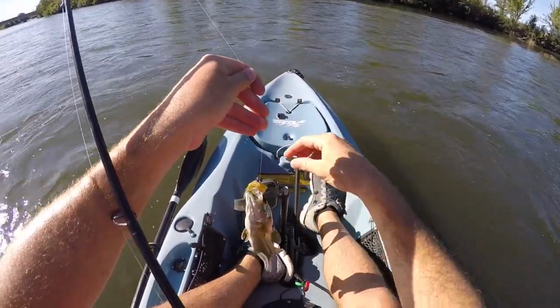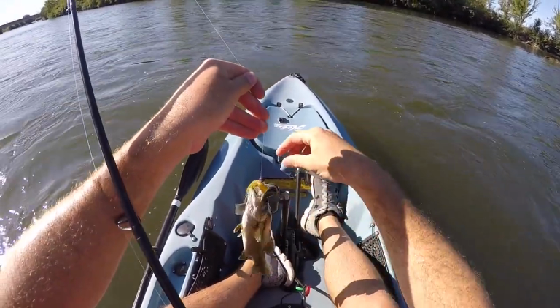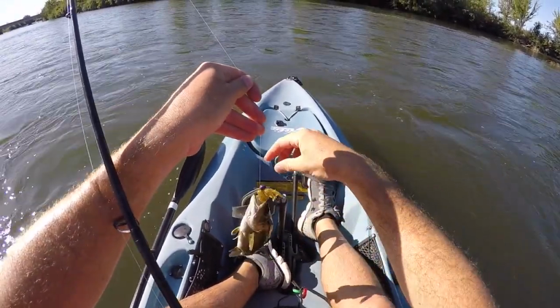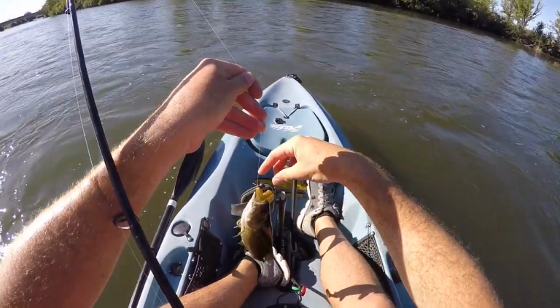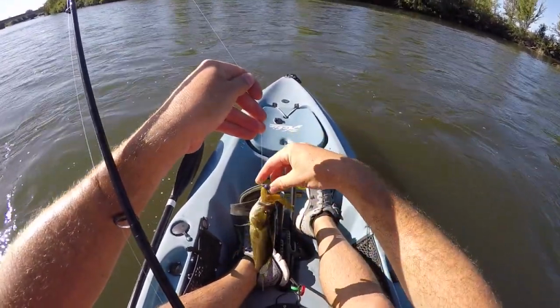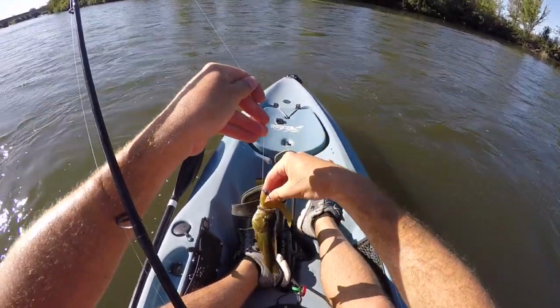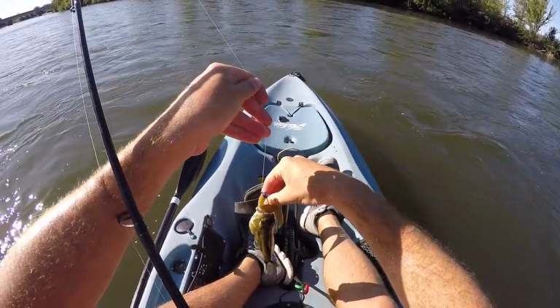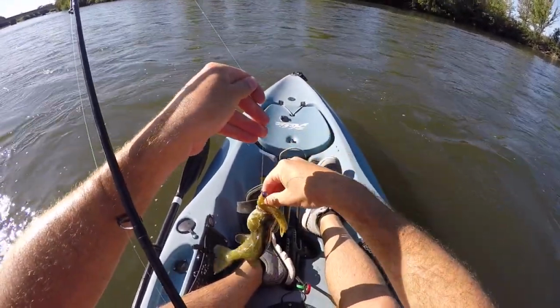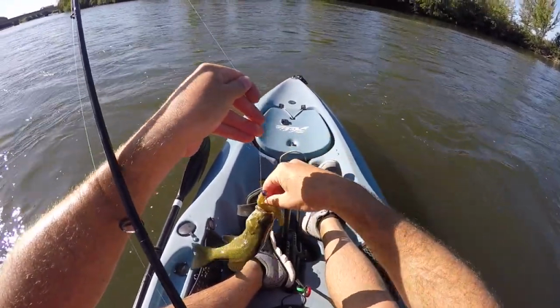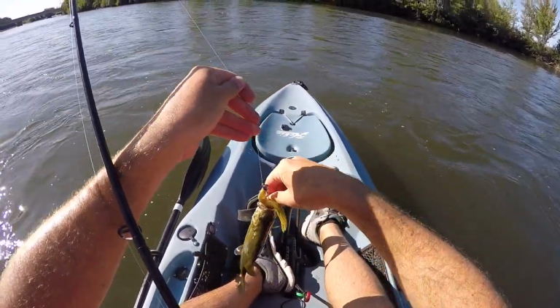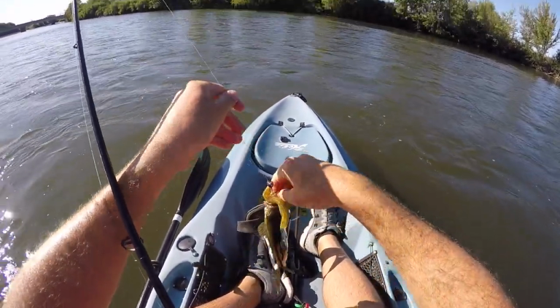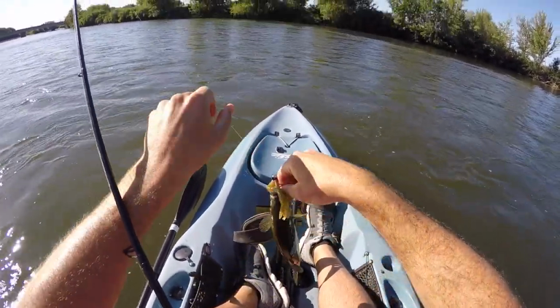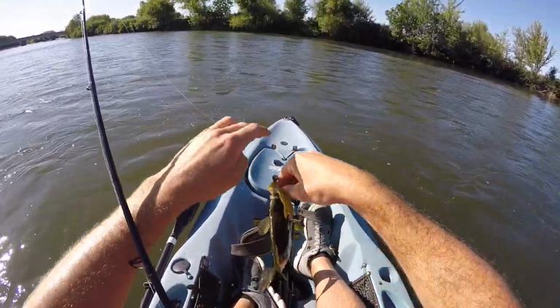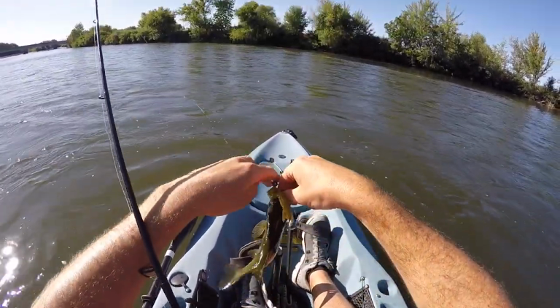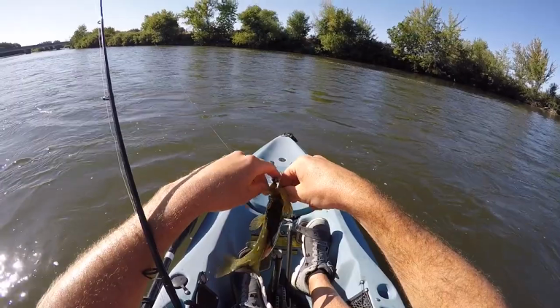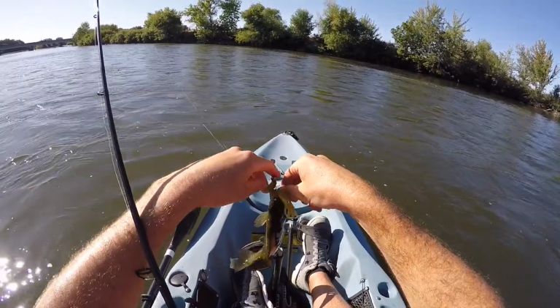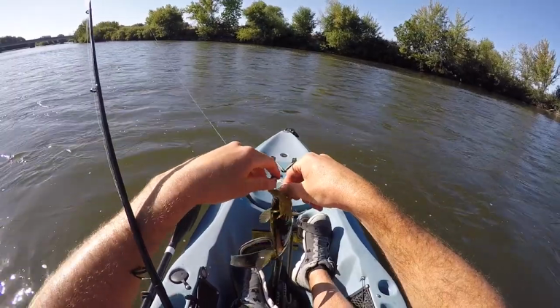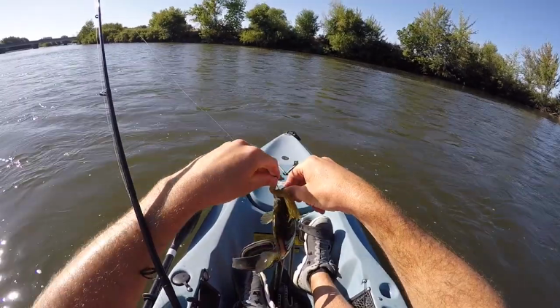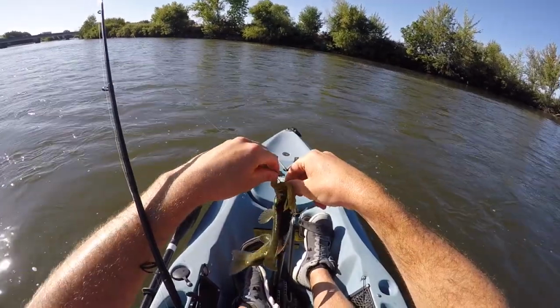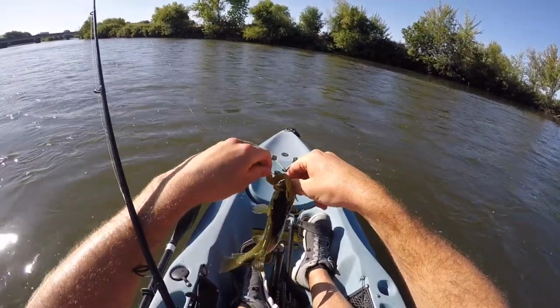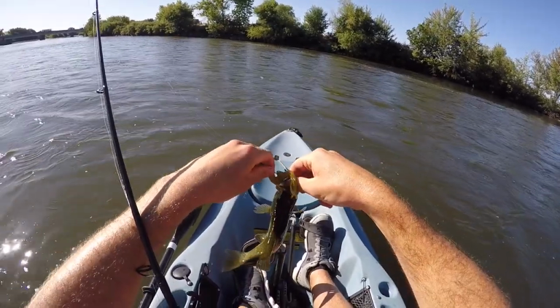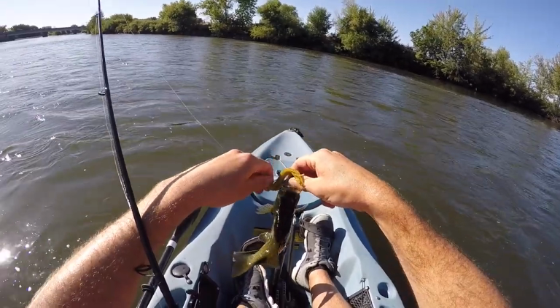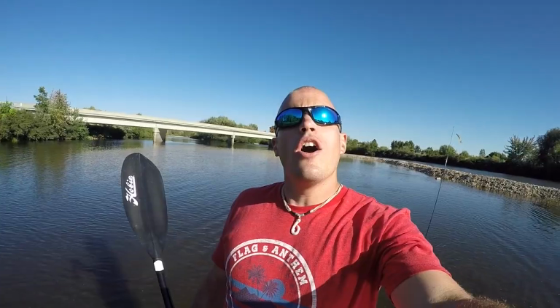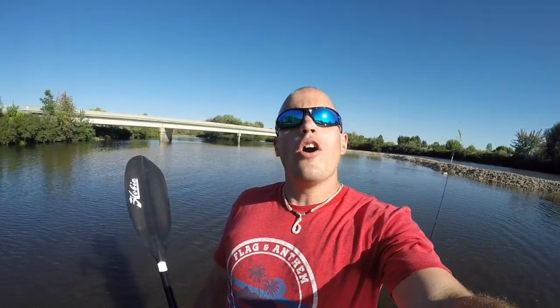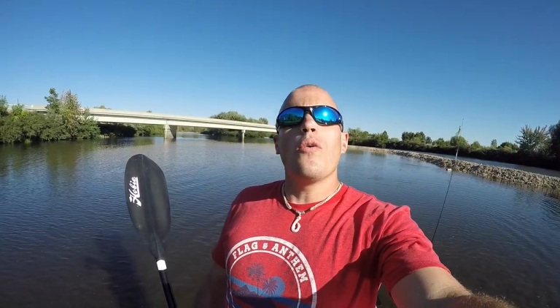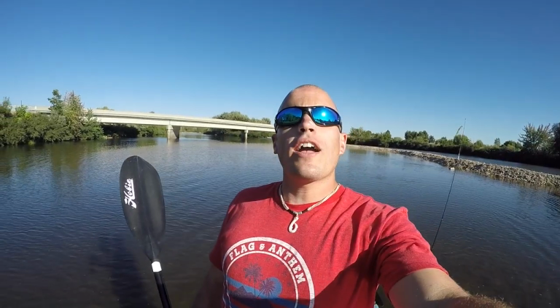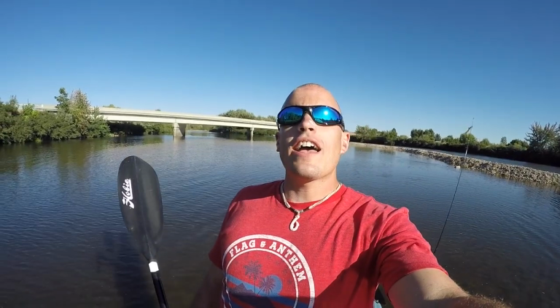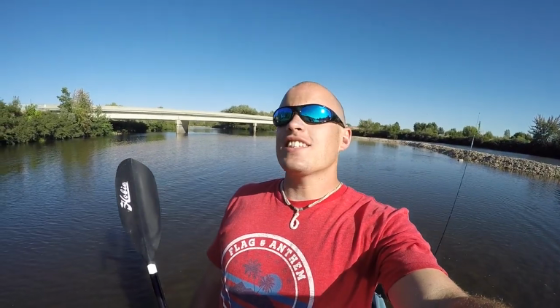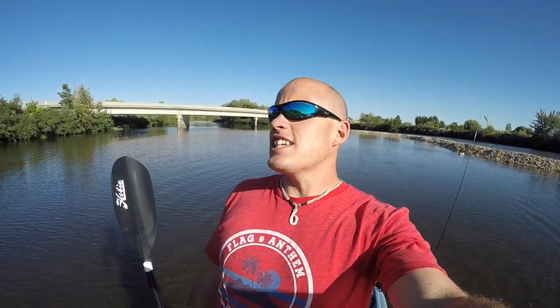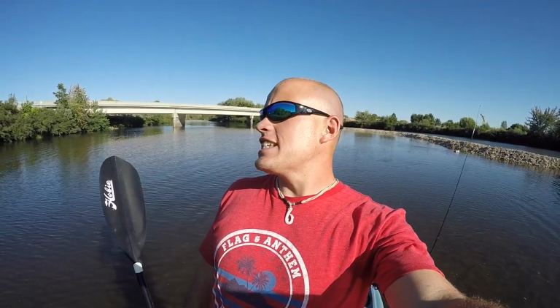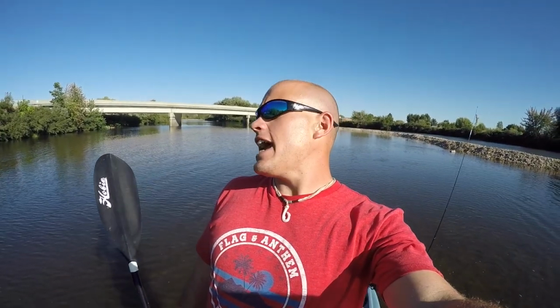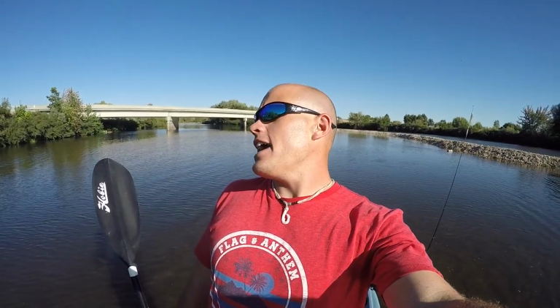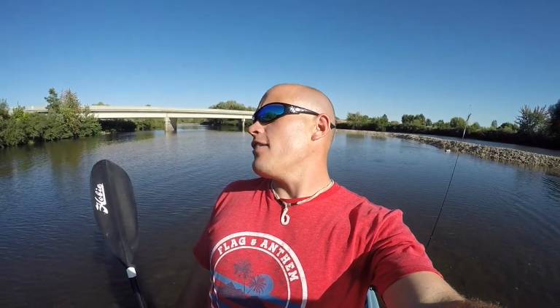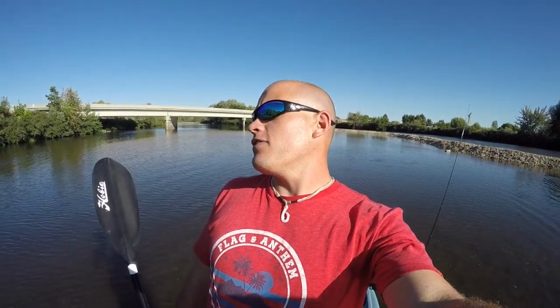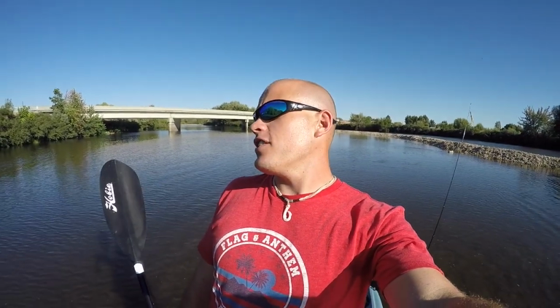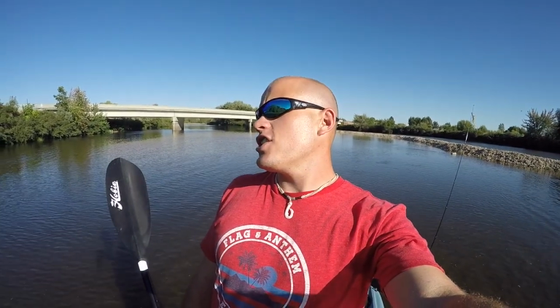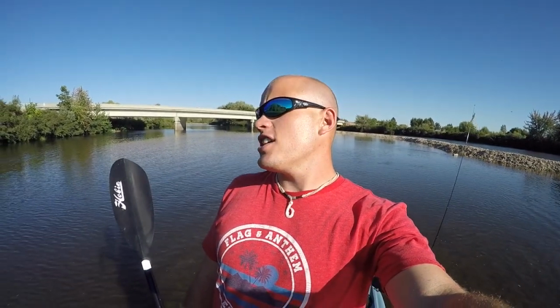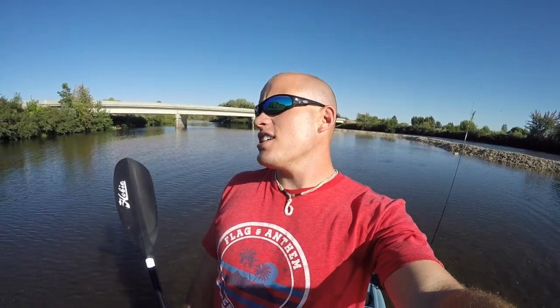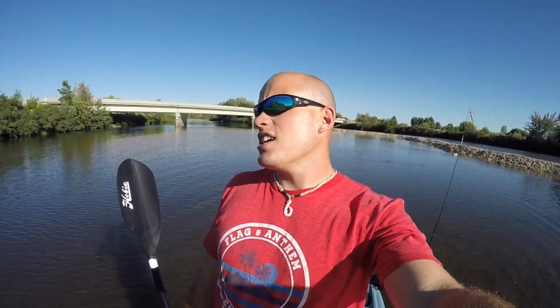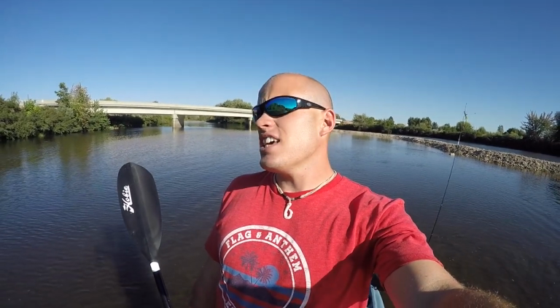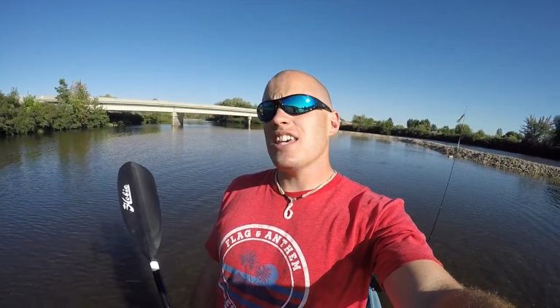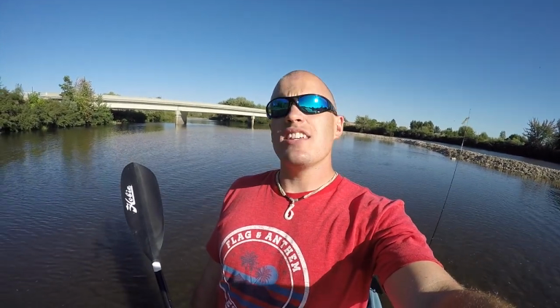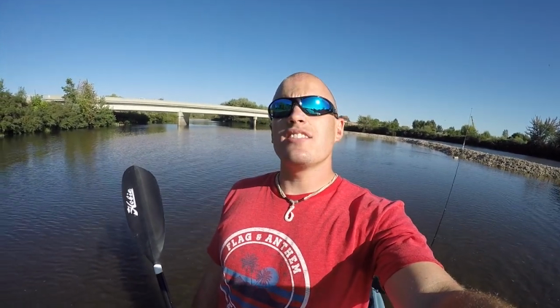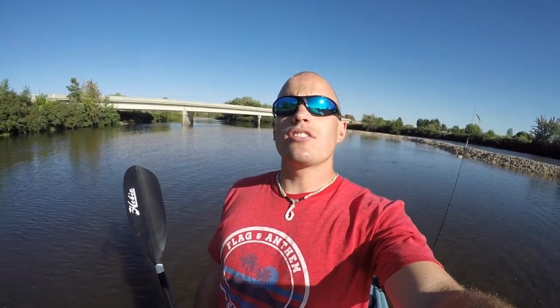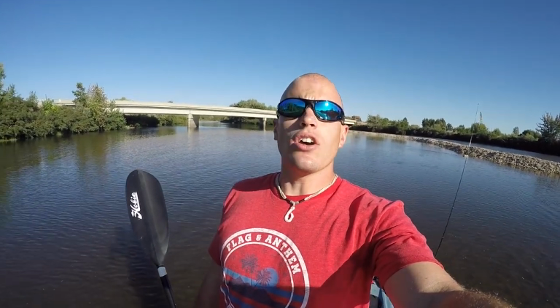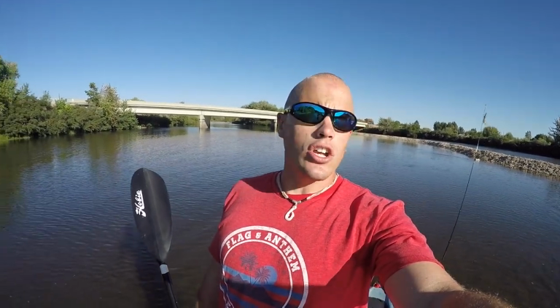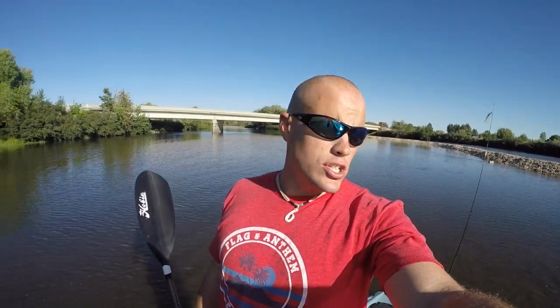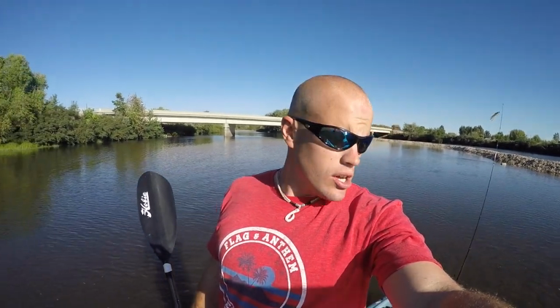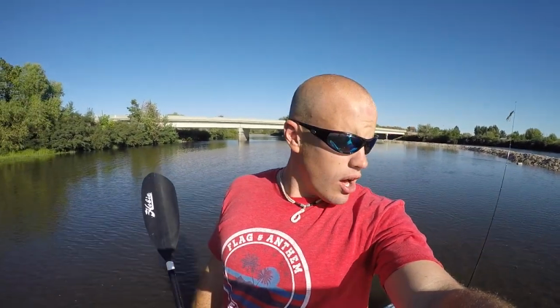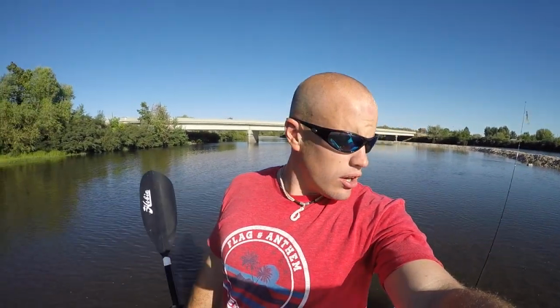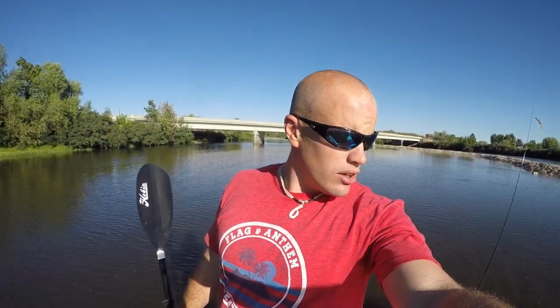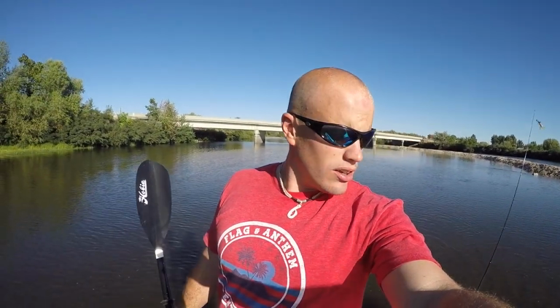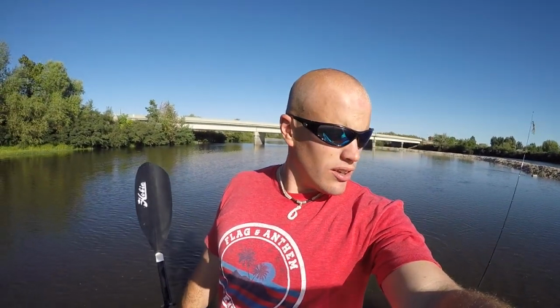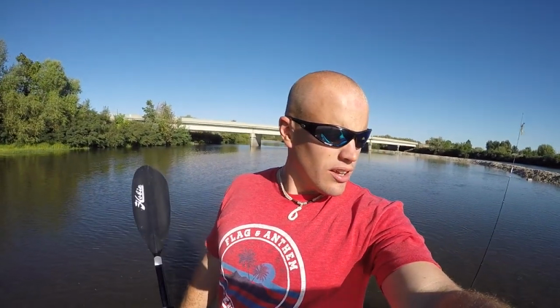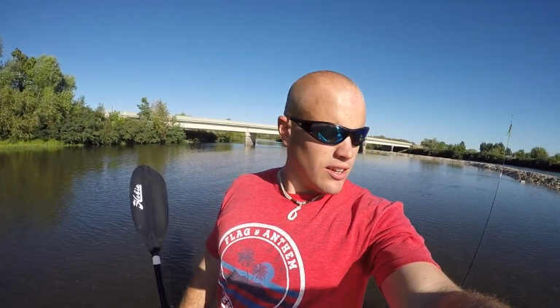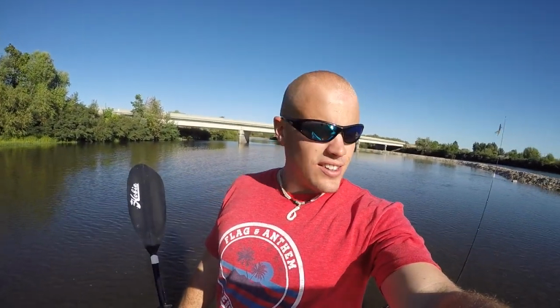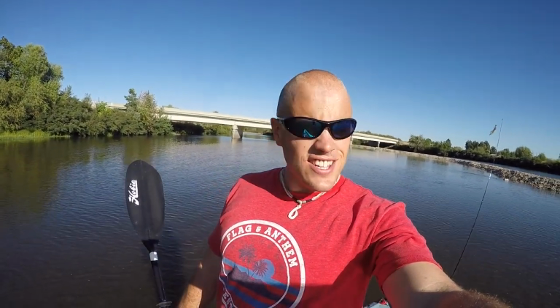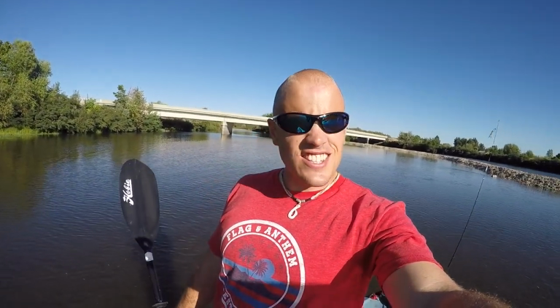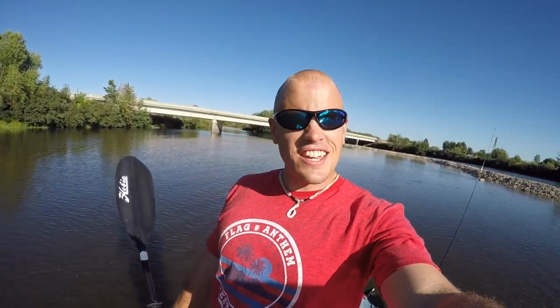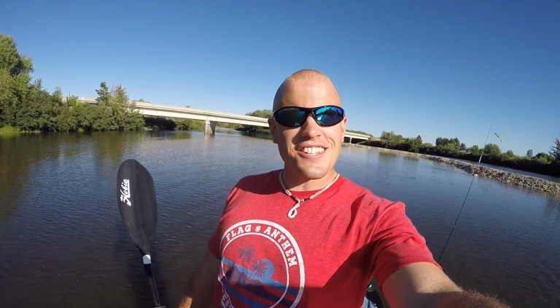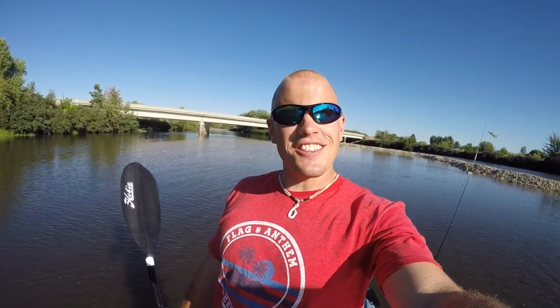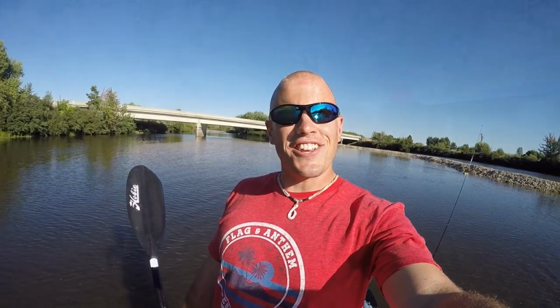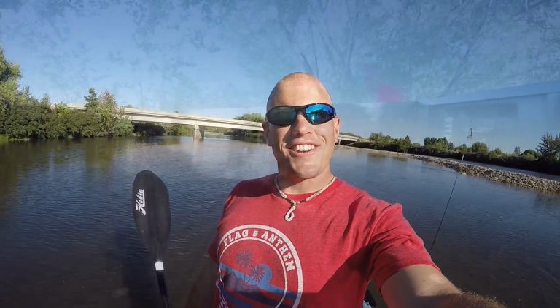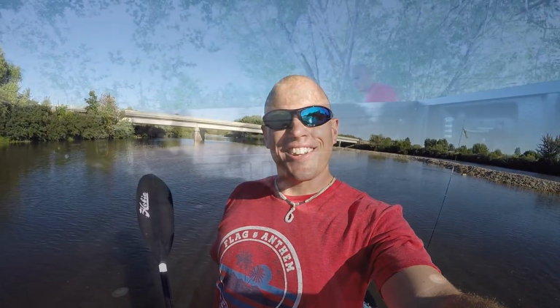Well guys, the day of fishing is done — let's get to the cooking!